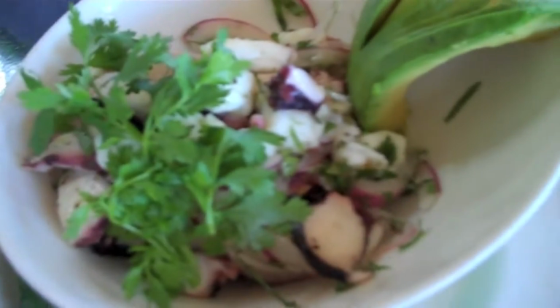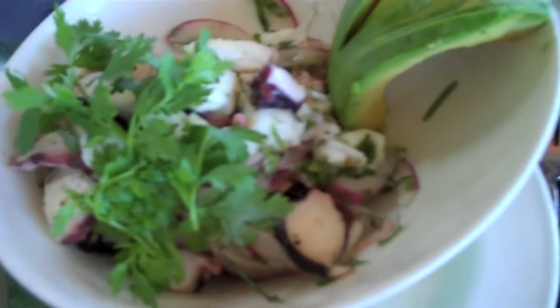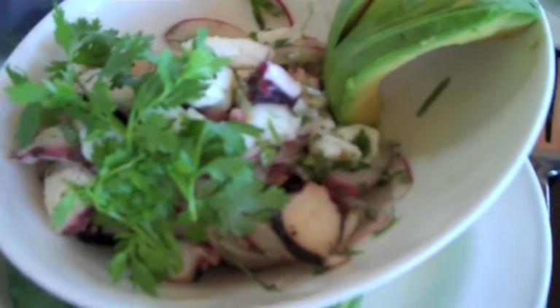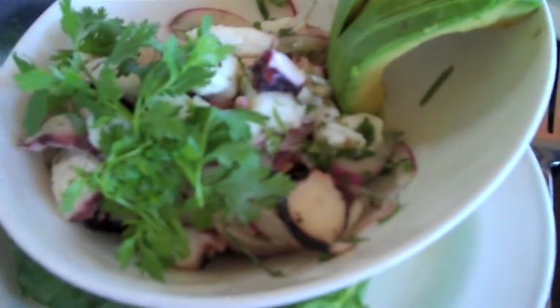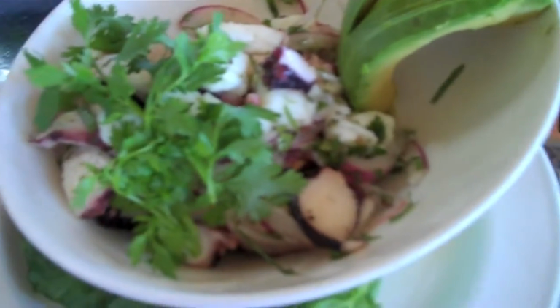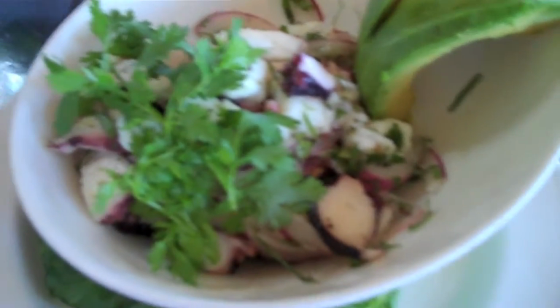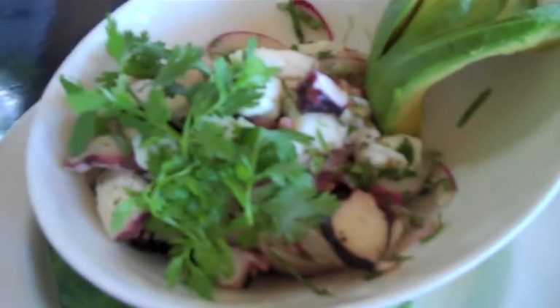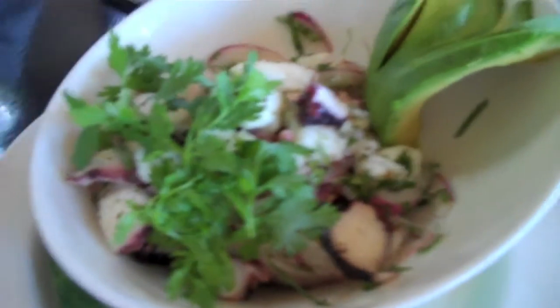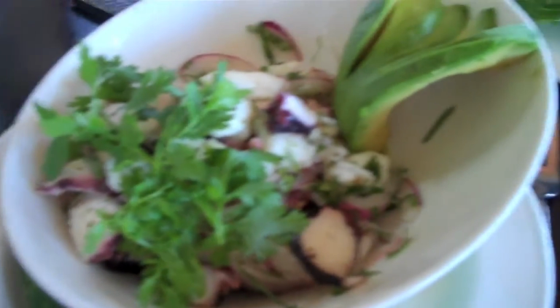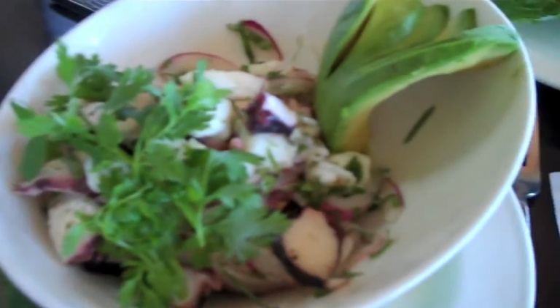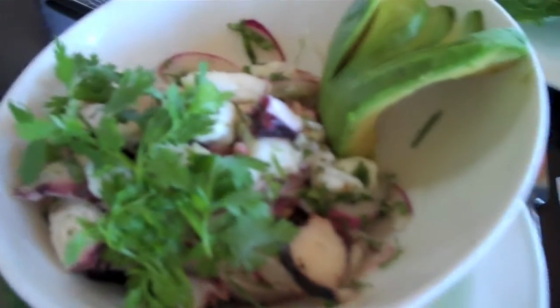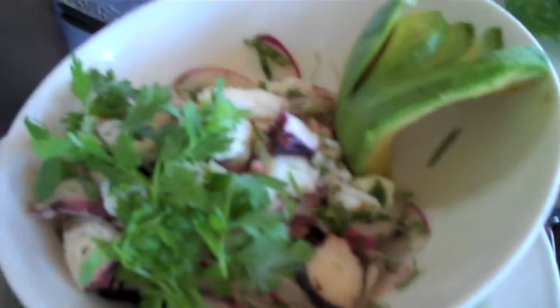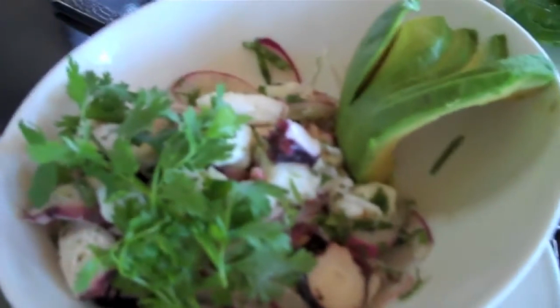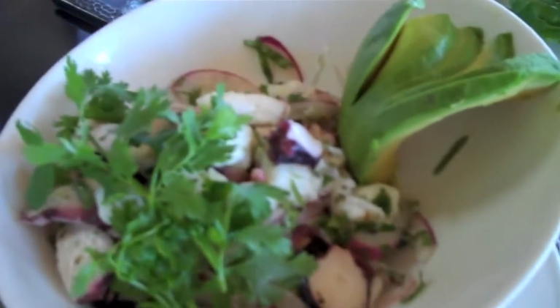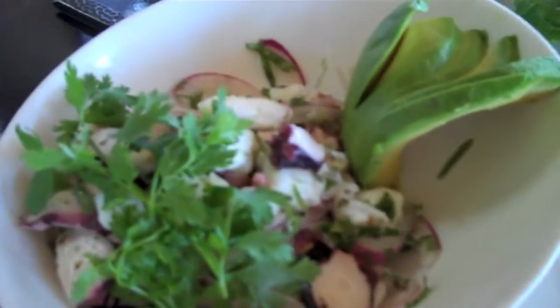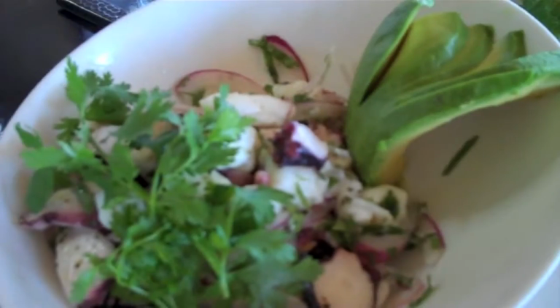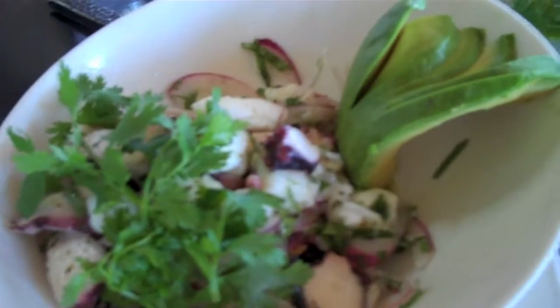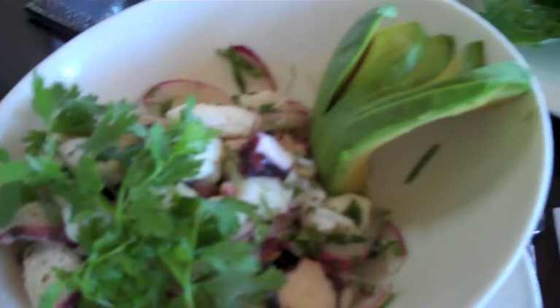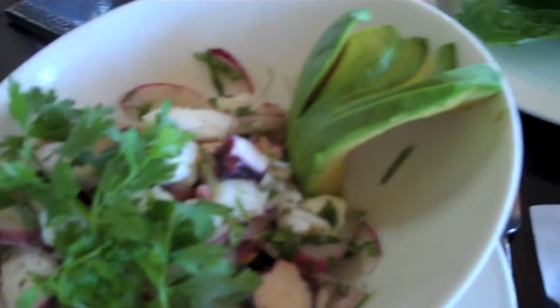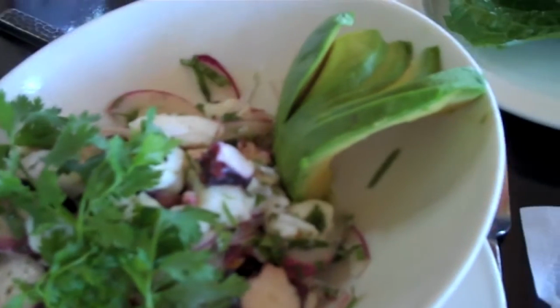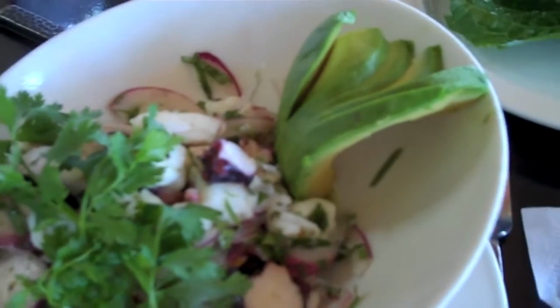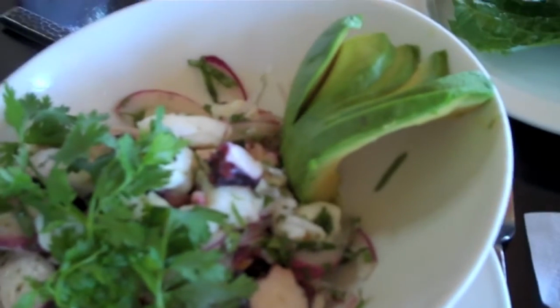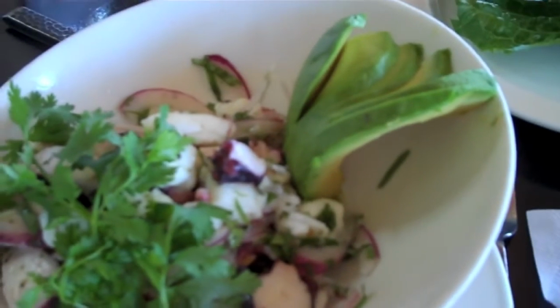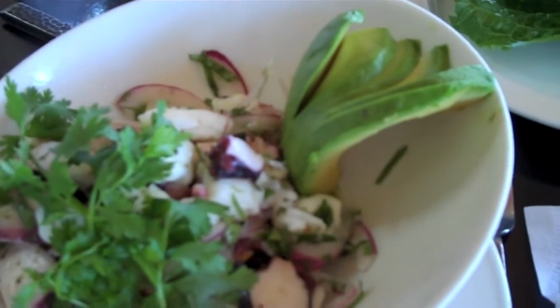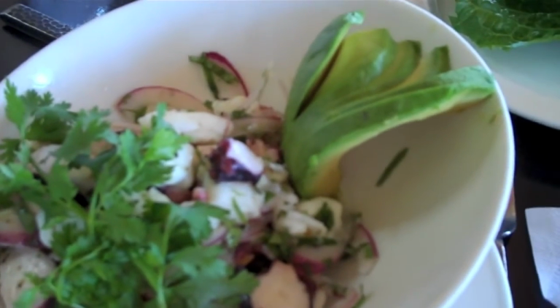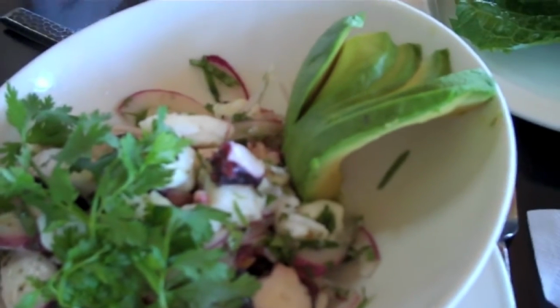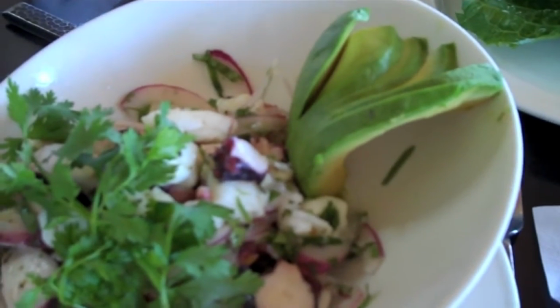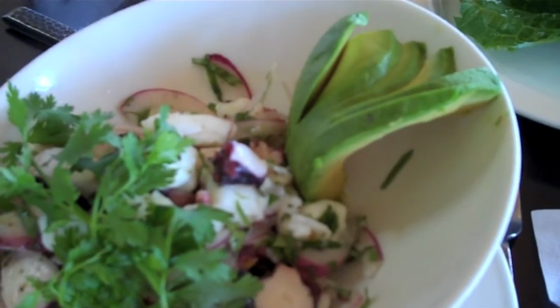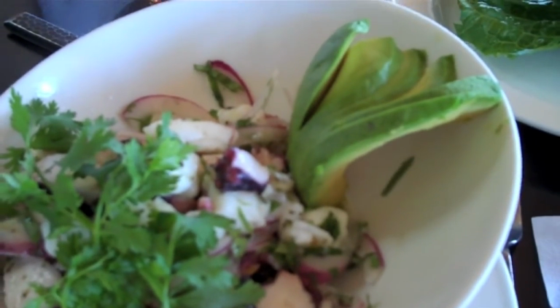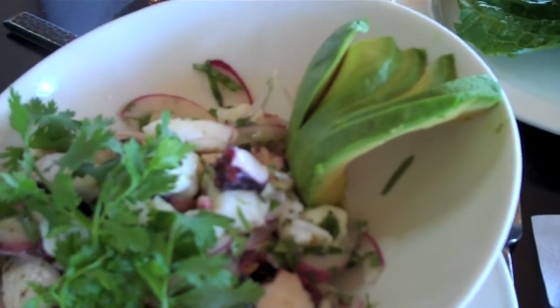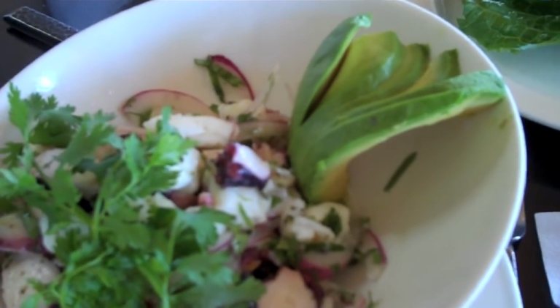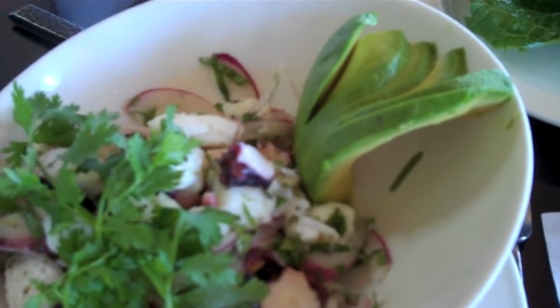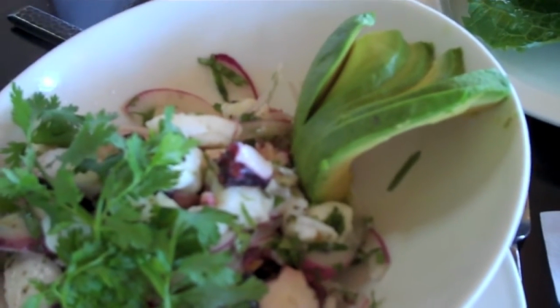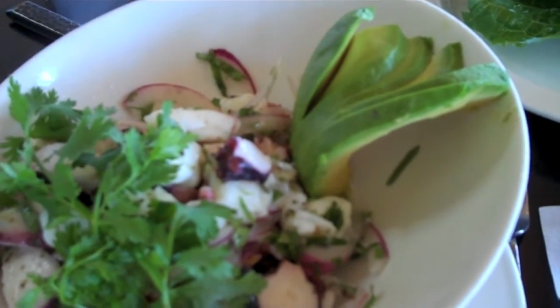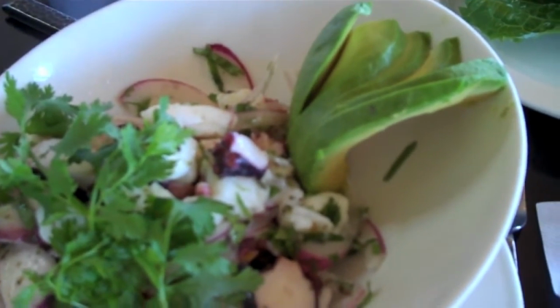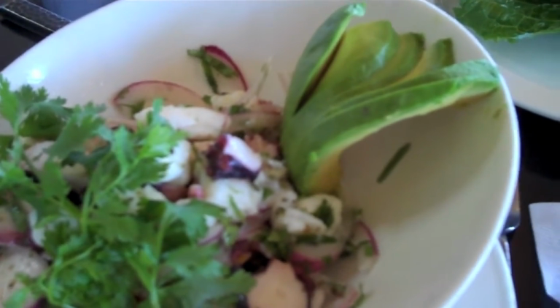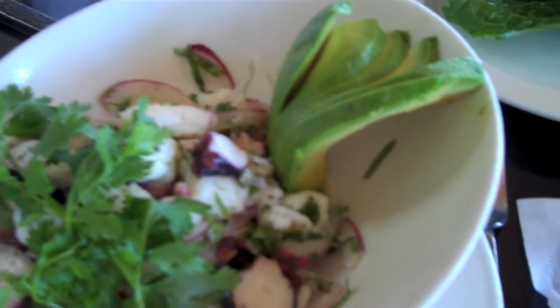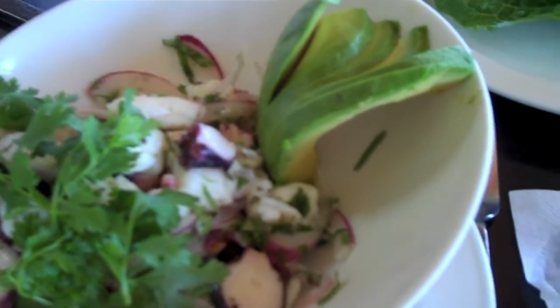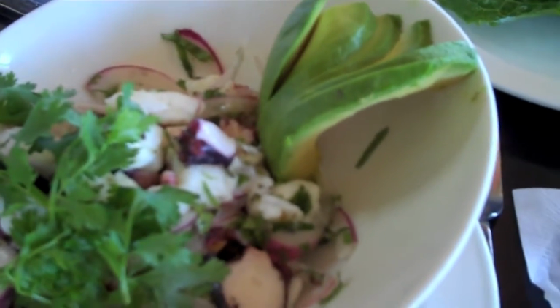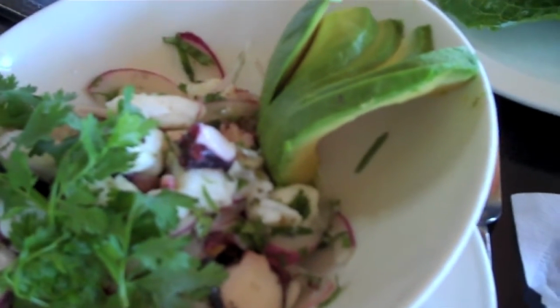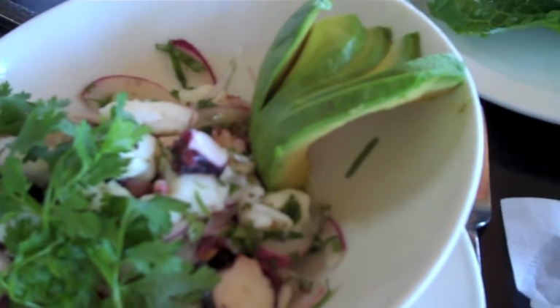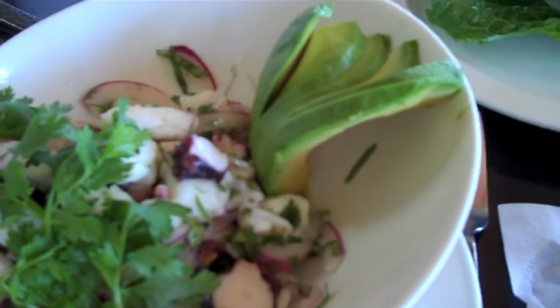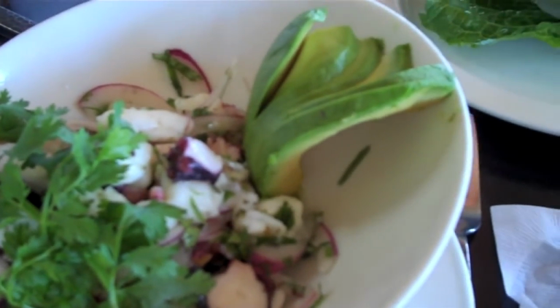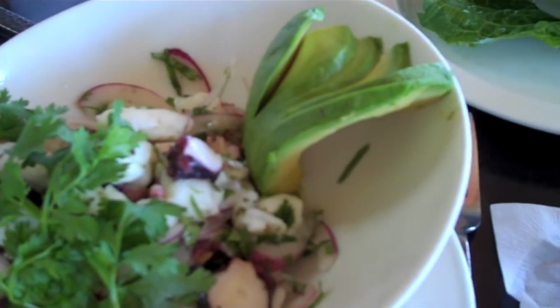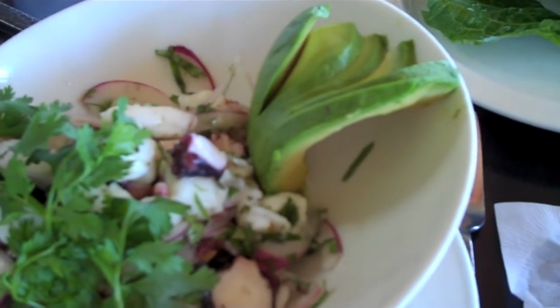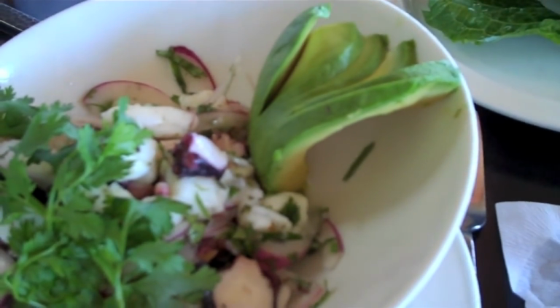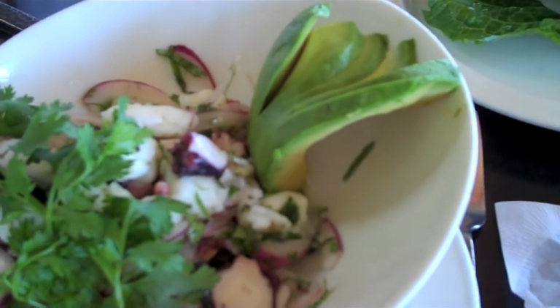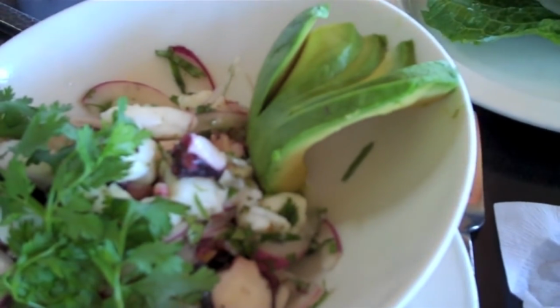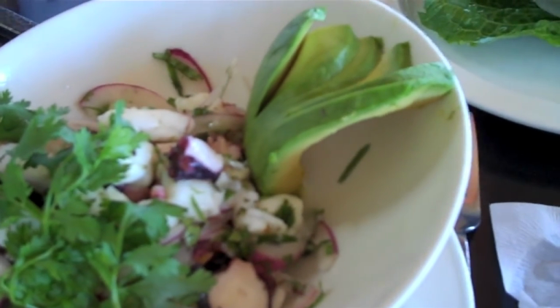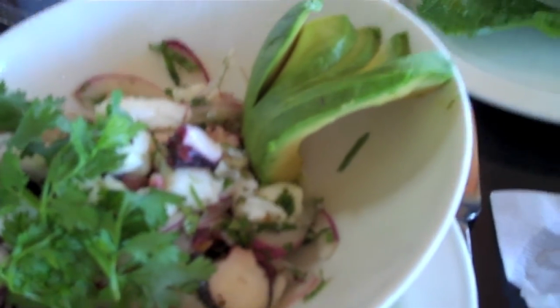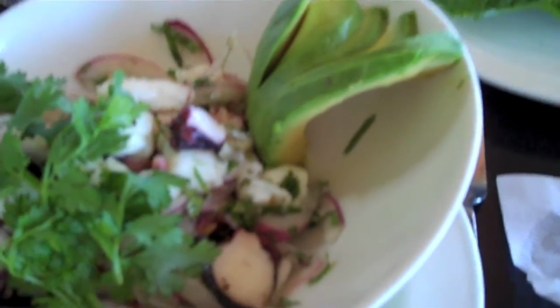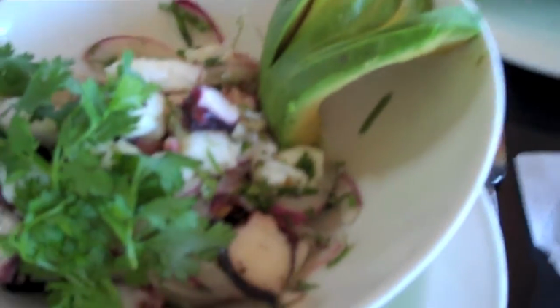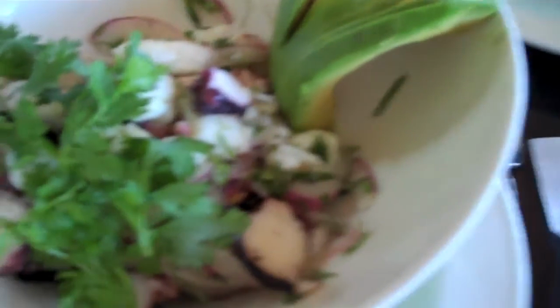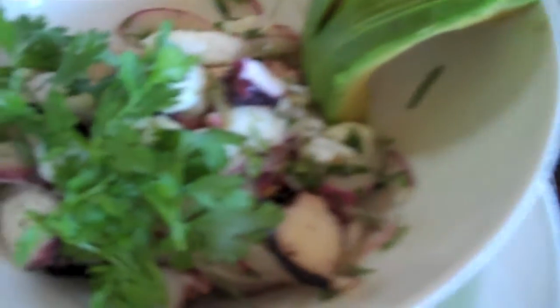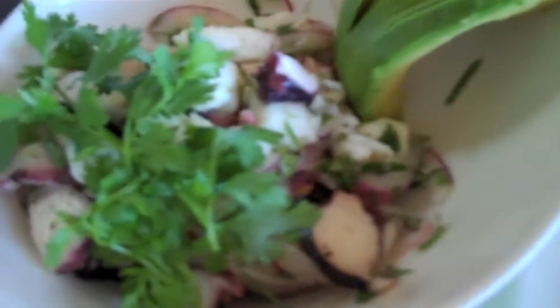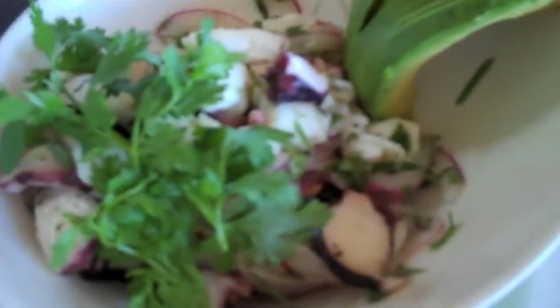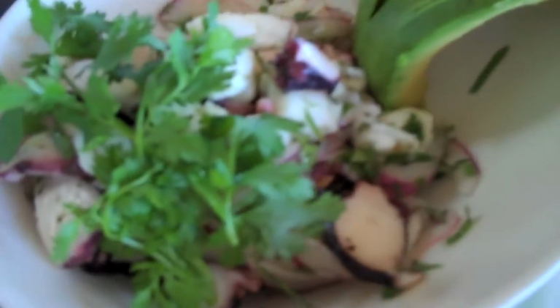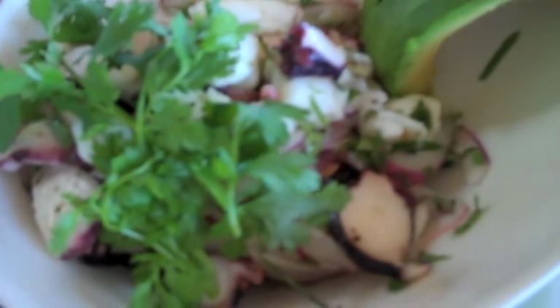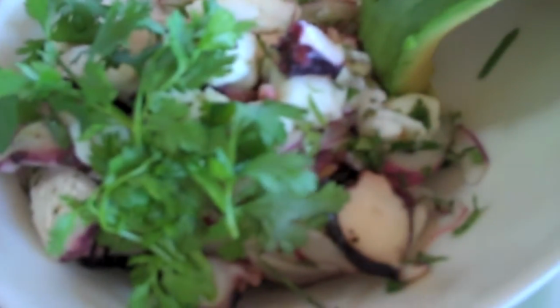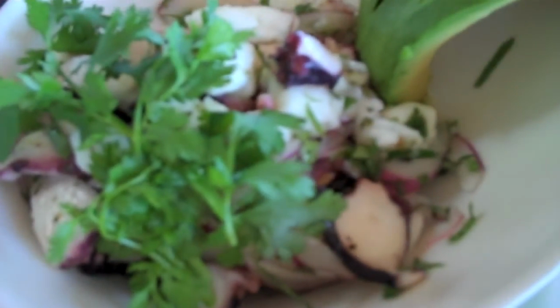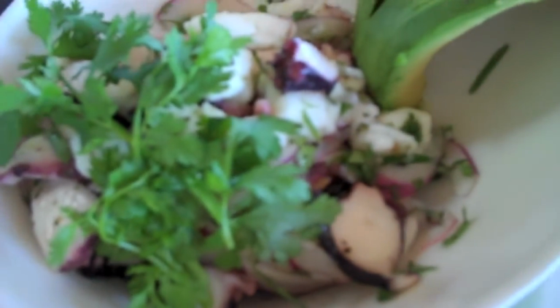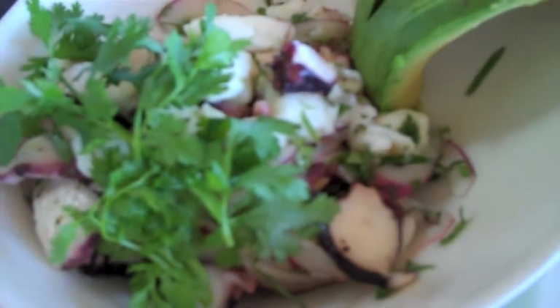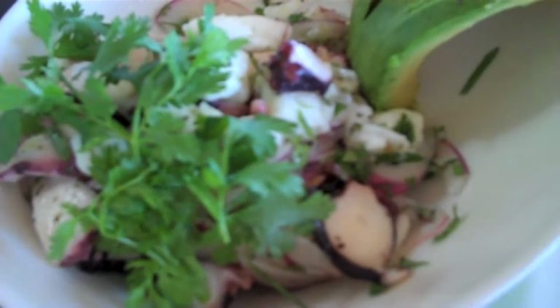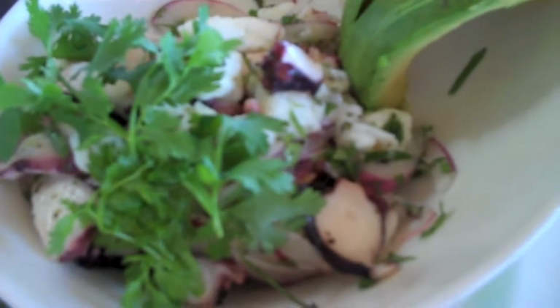We just received this cocktail of halibut and octopus. Does that sound so yum? Oh my God, I think we're in our happy place.